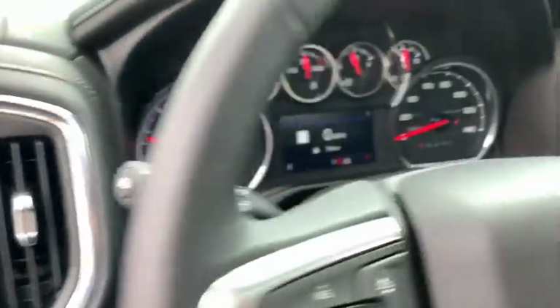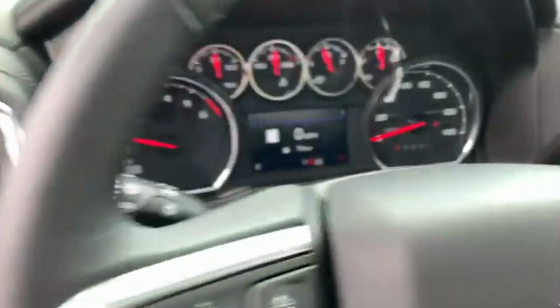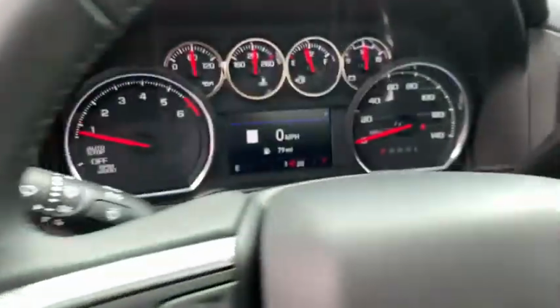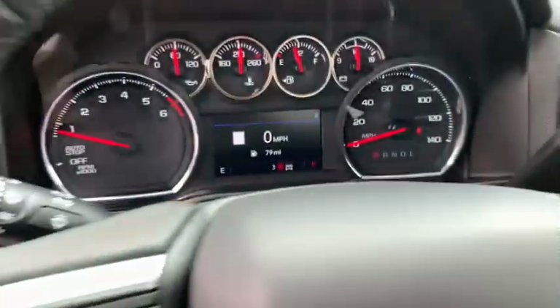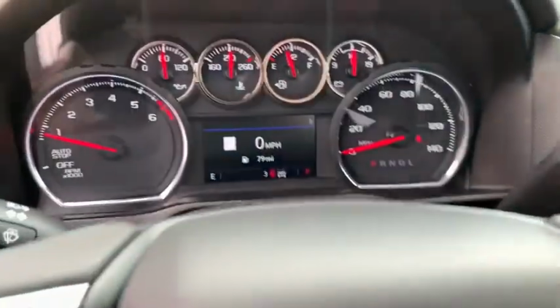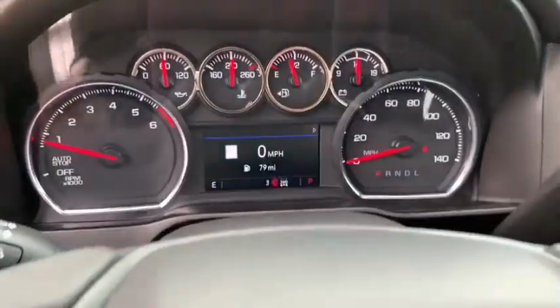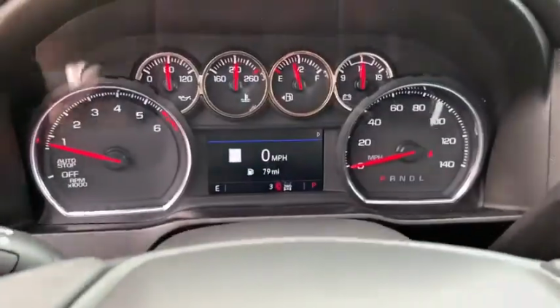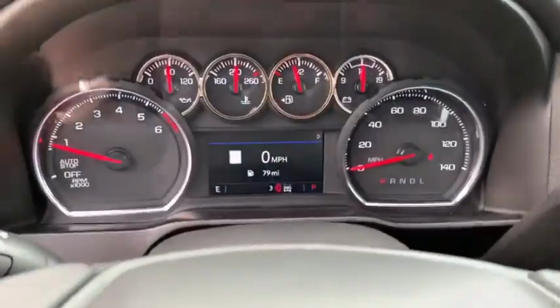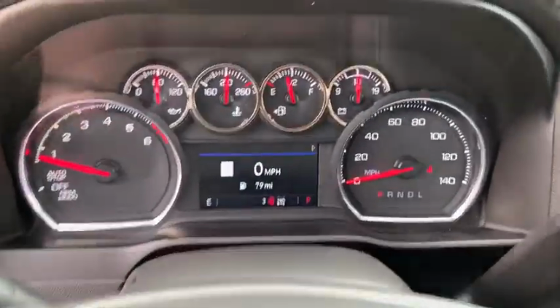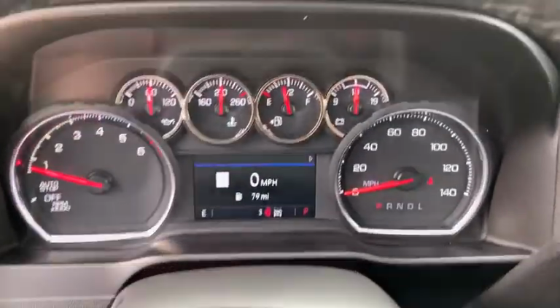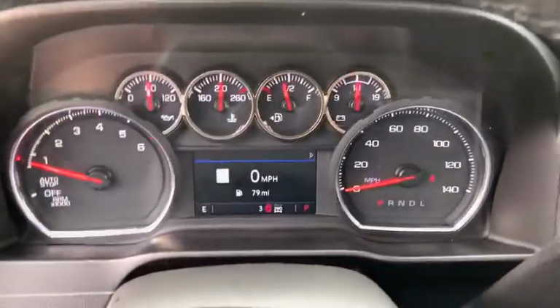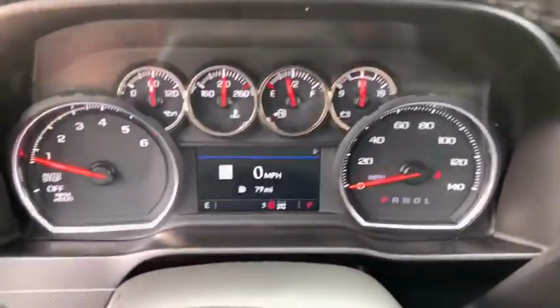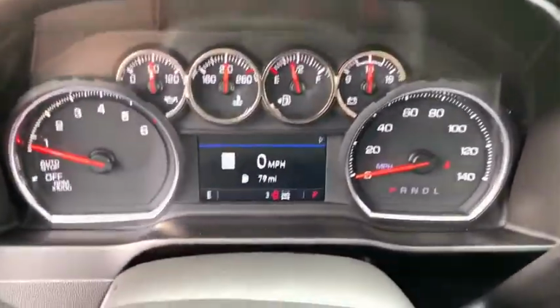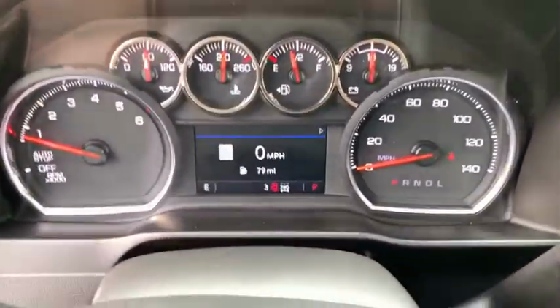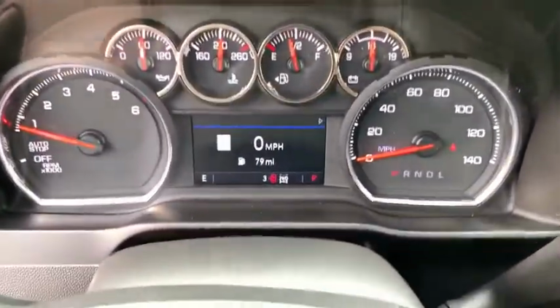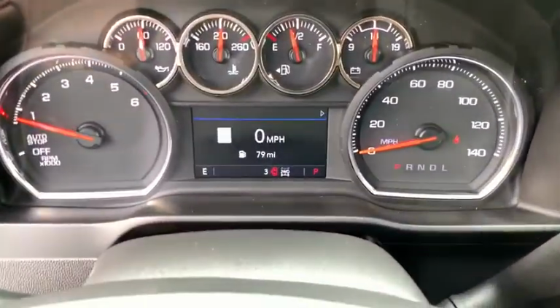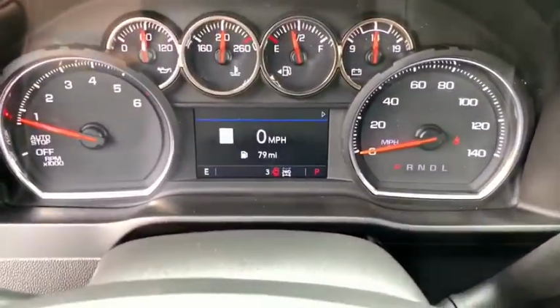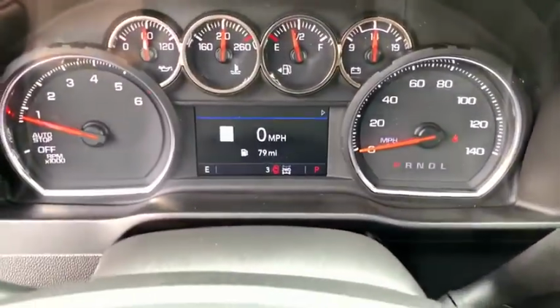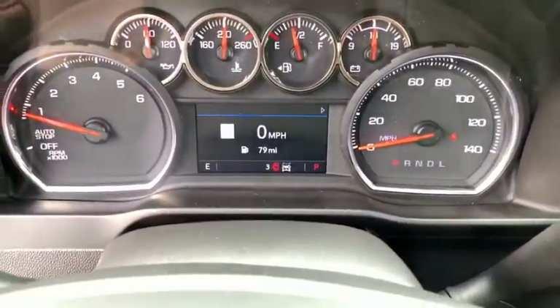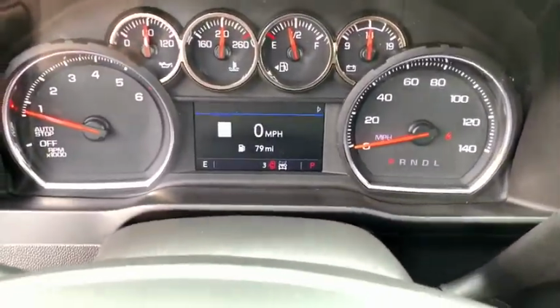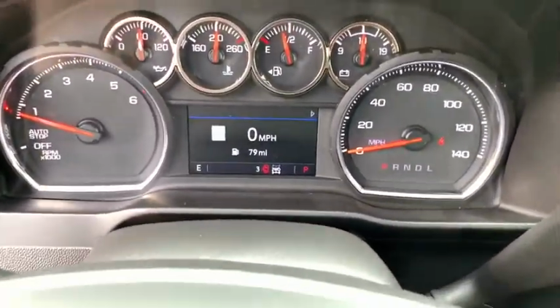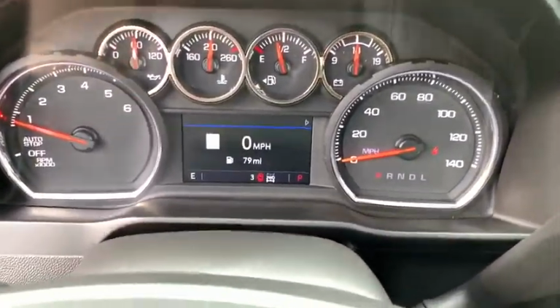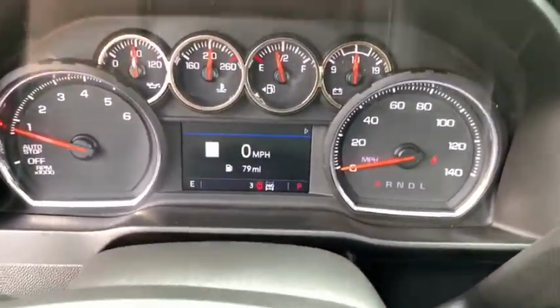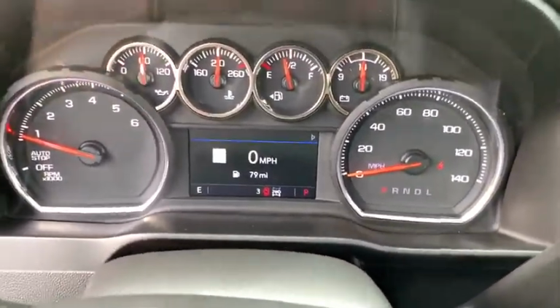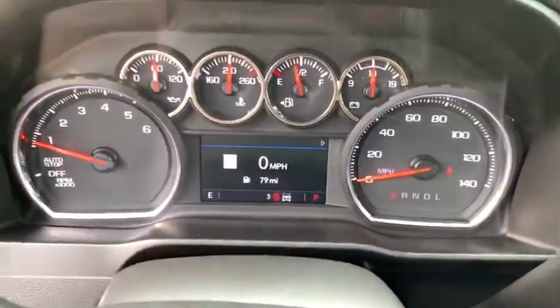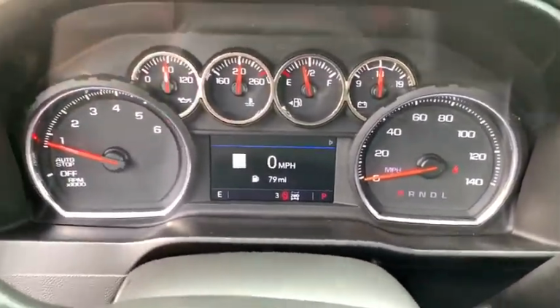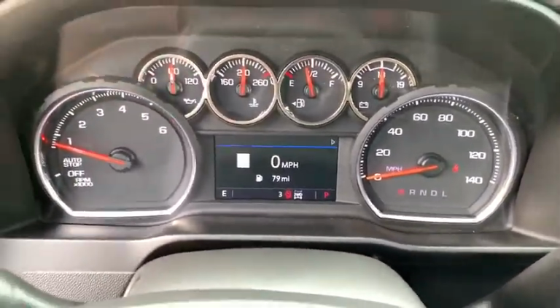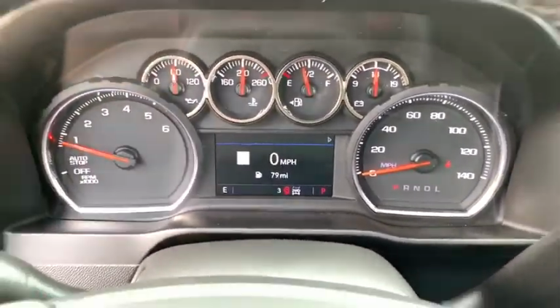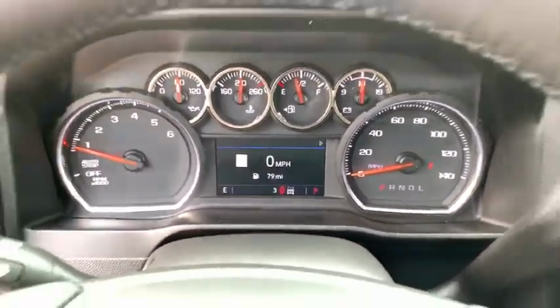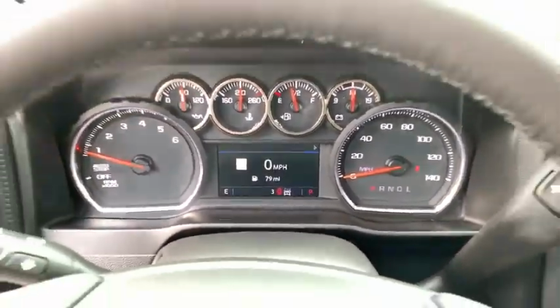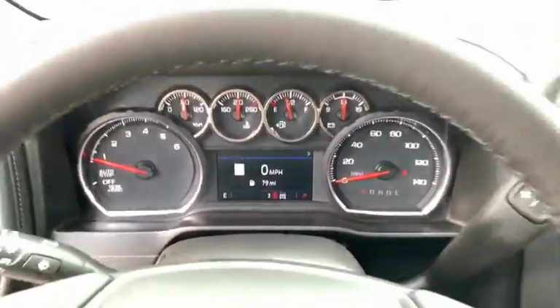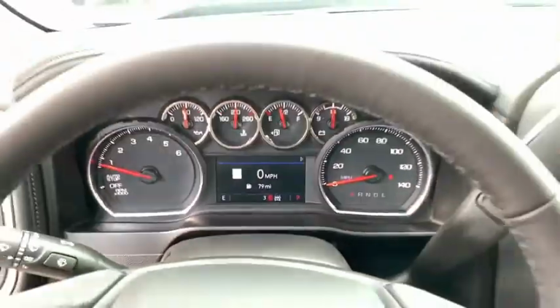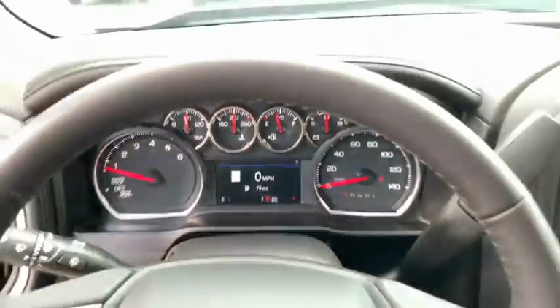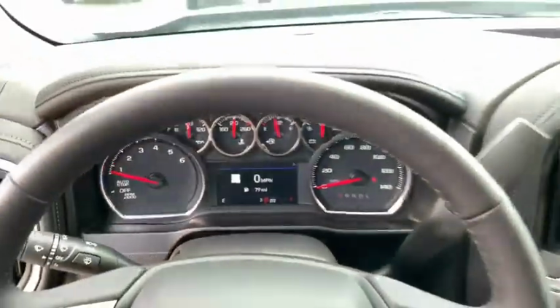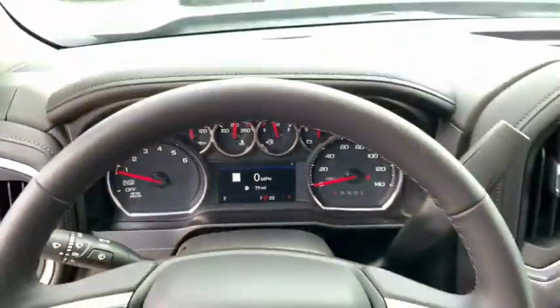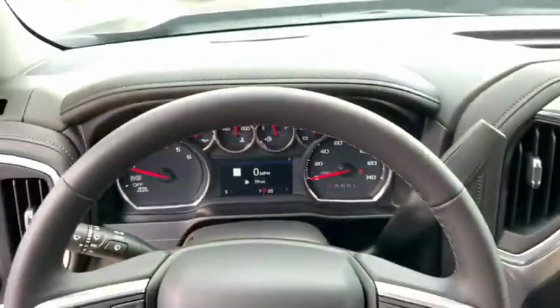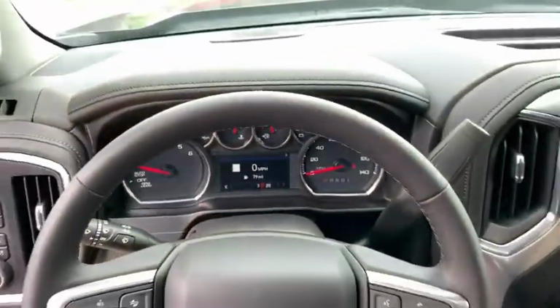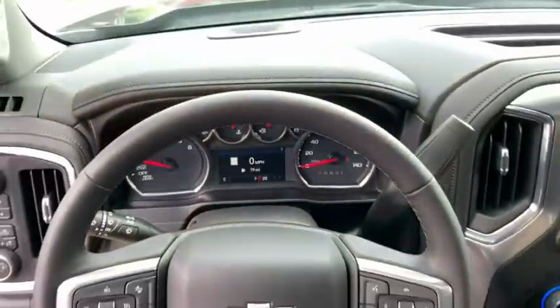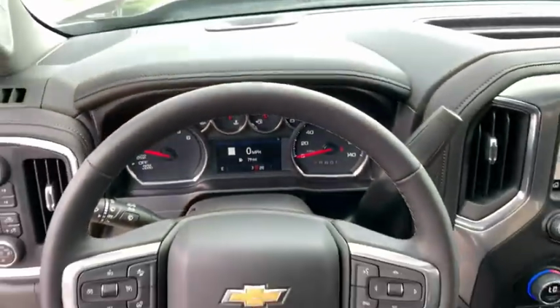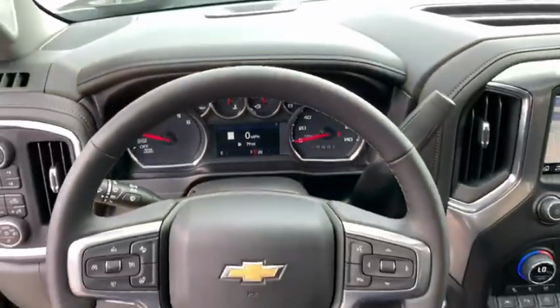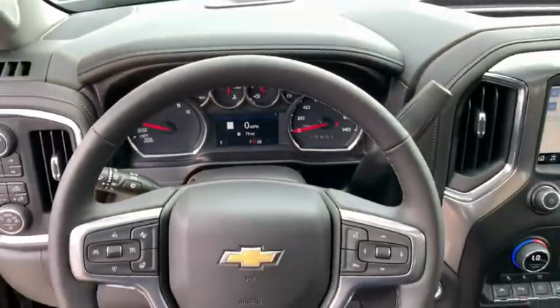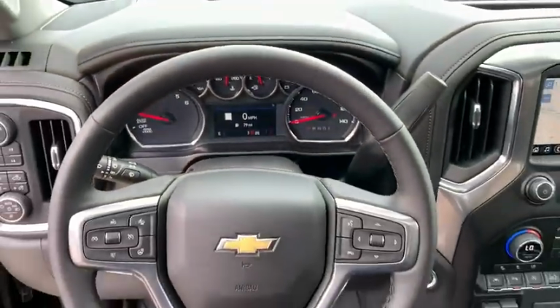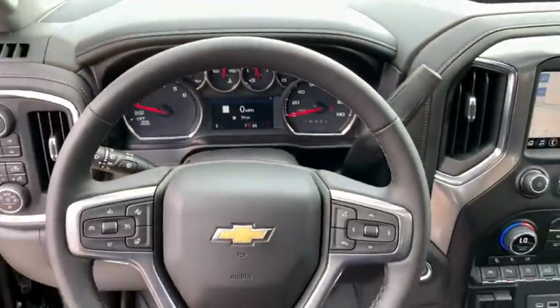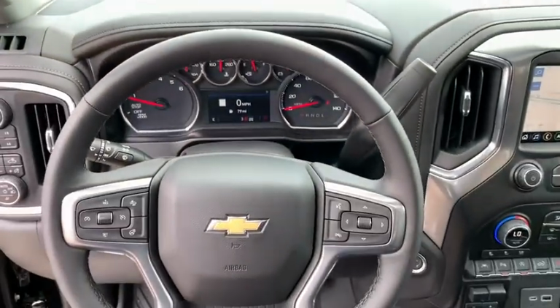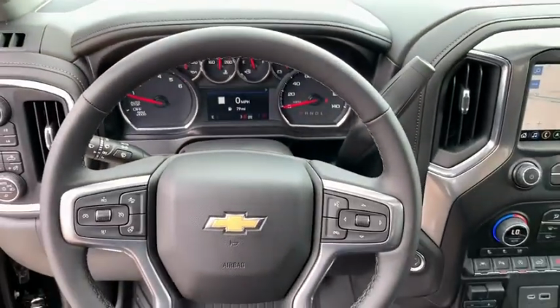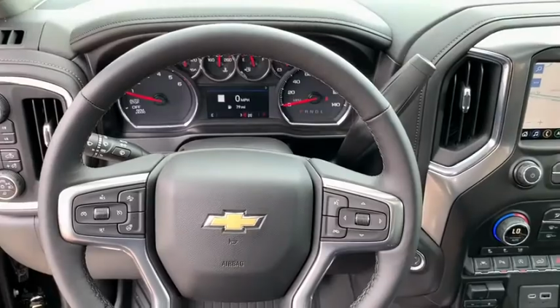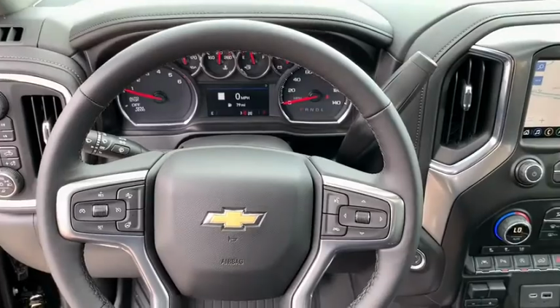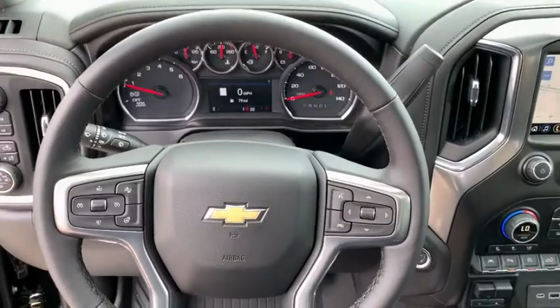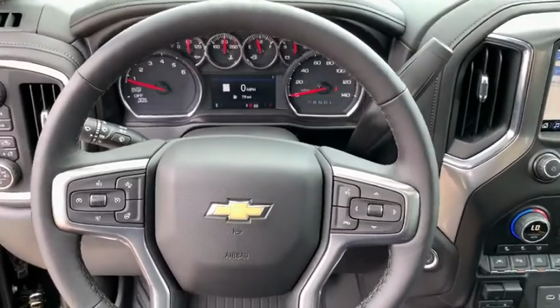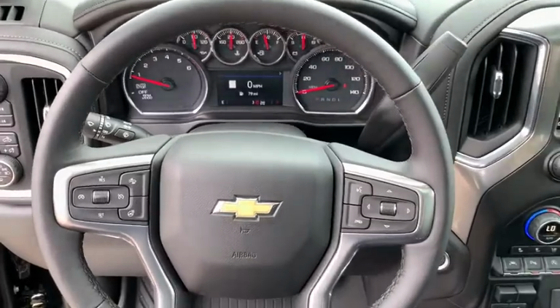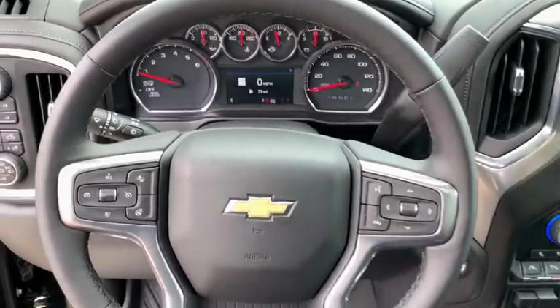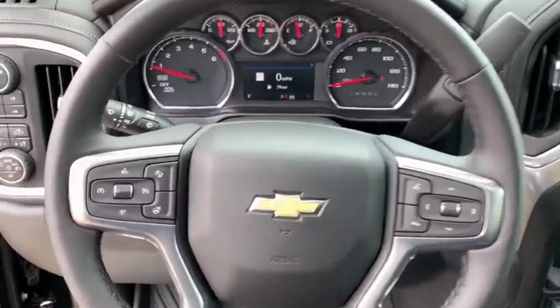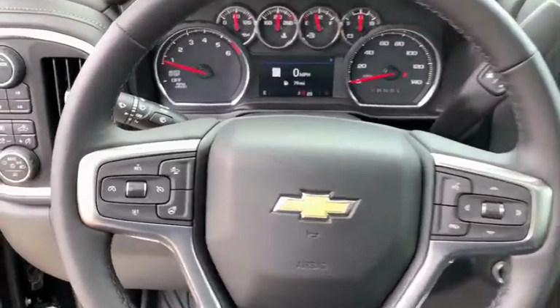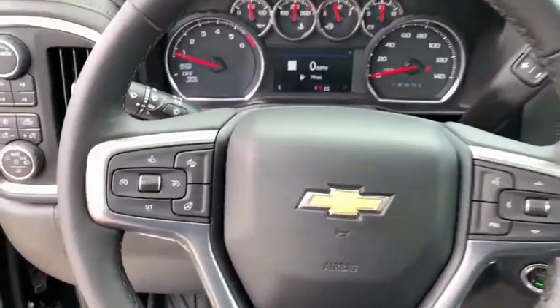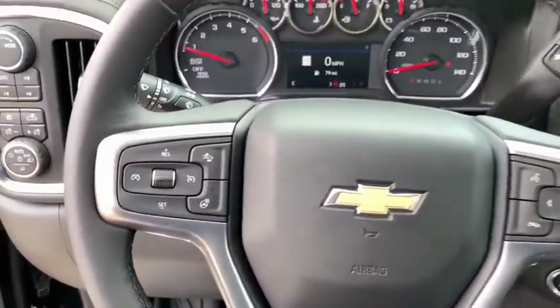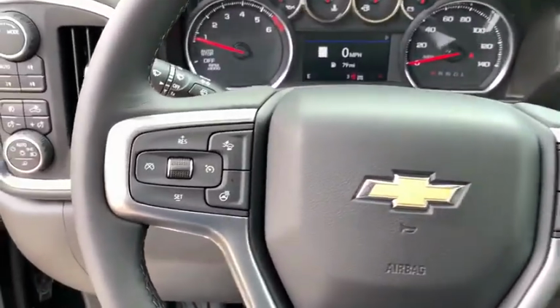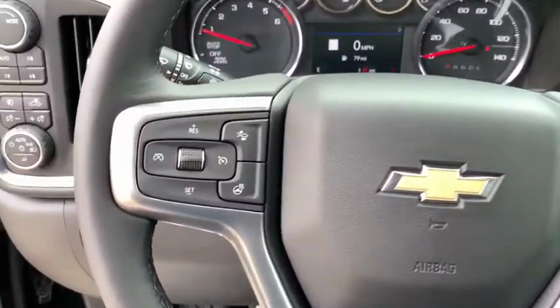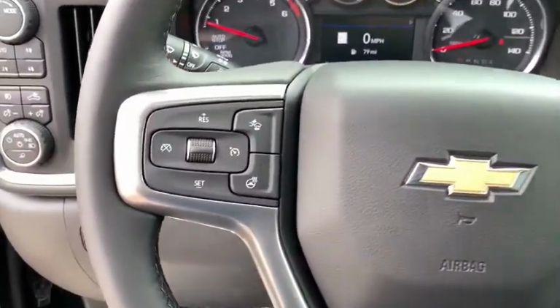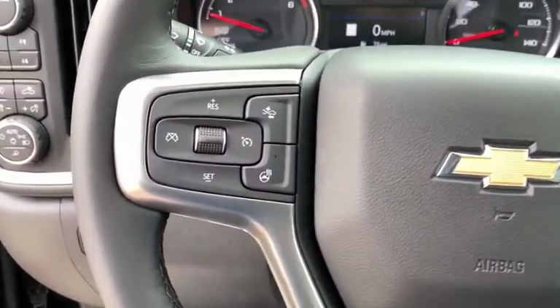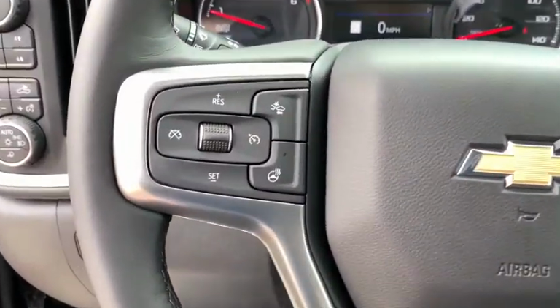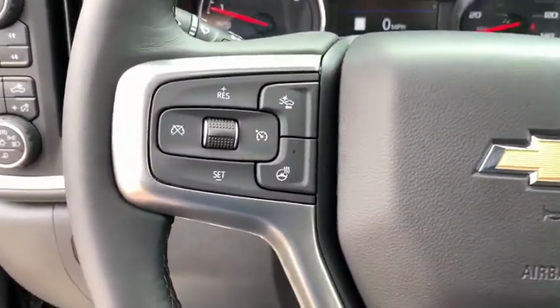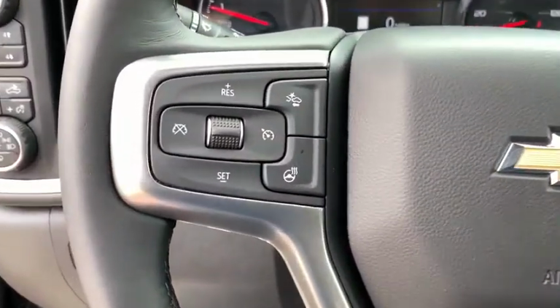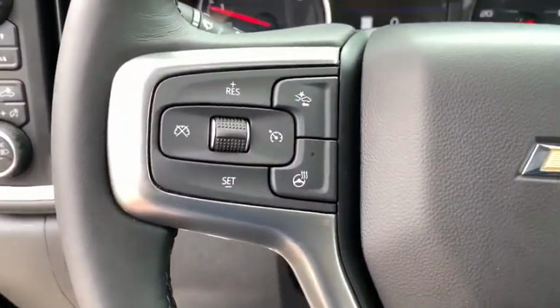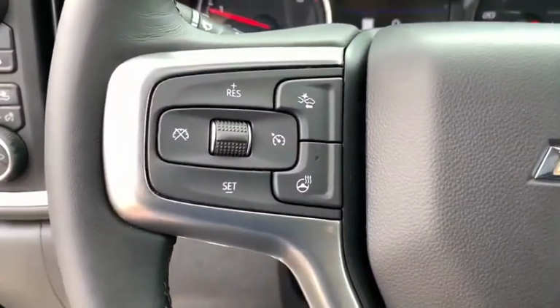Universal garage door opener, center armrest, compass, power windows, heated steering wheel, heated front seats.